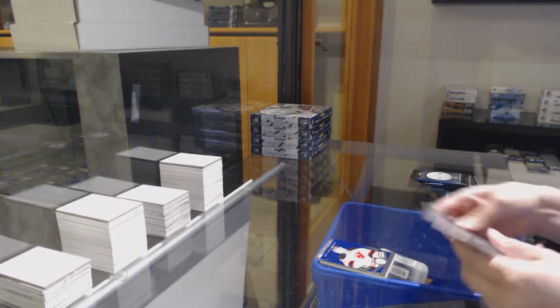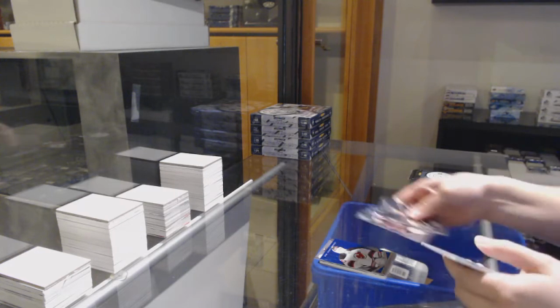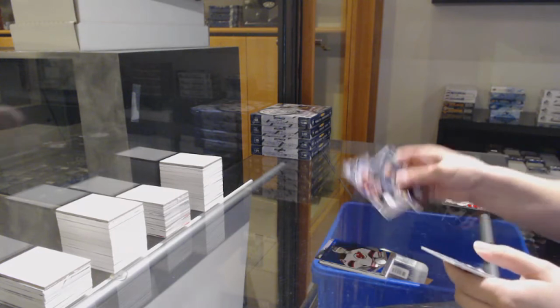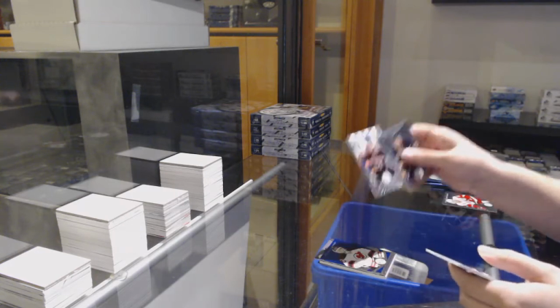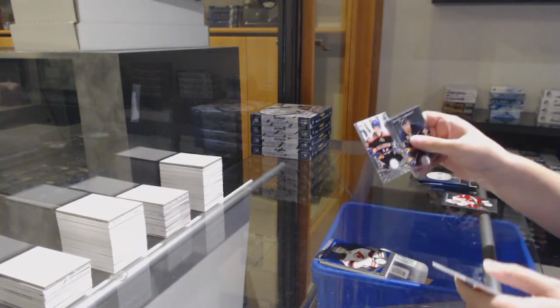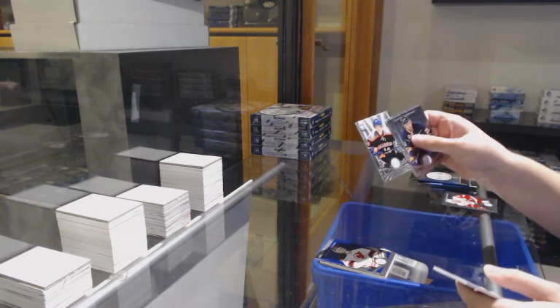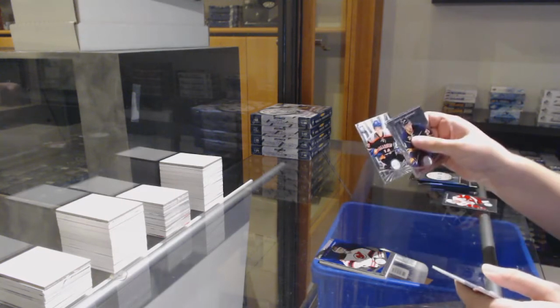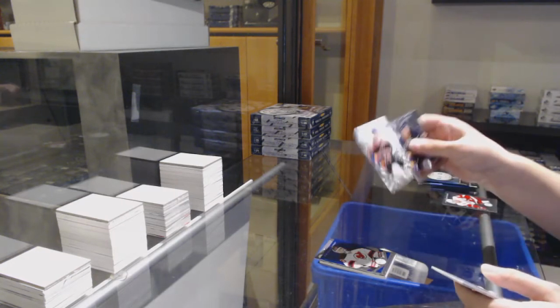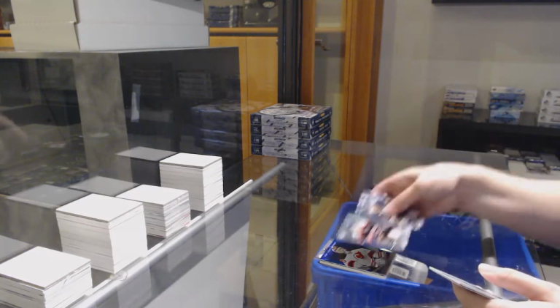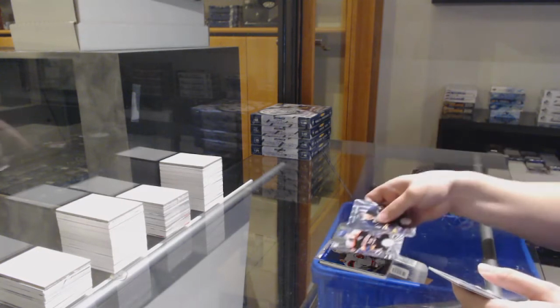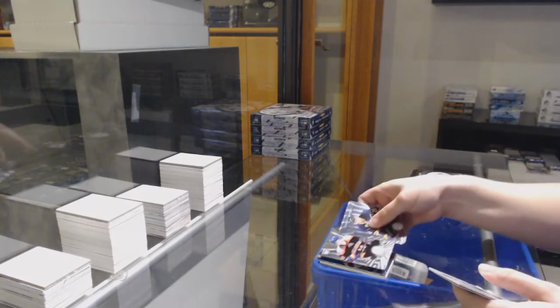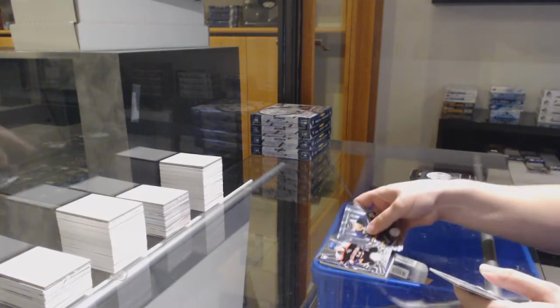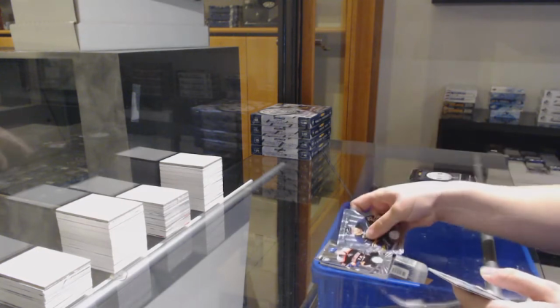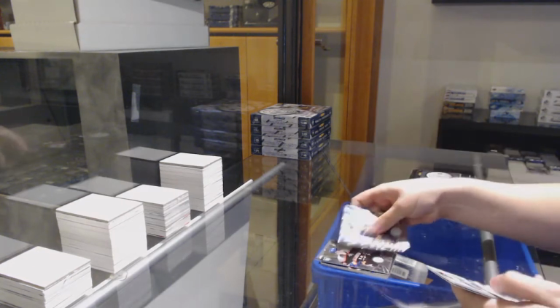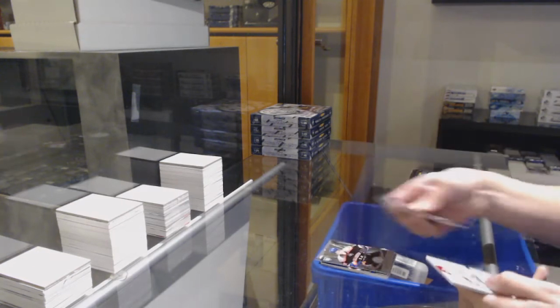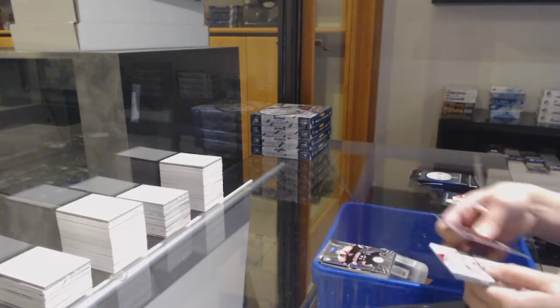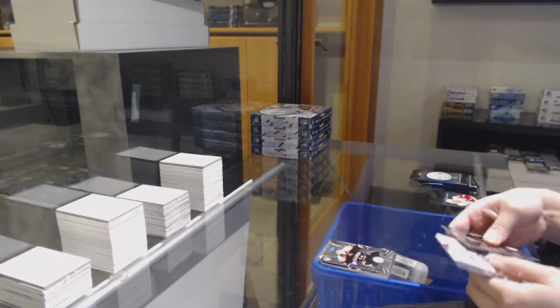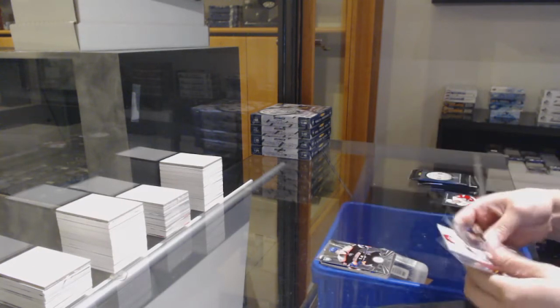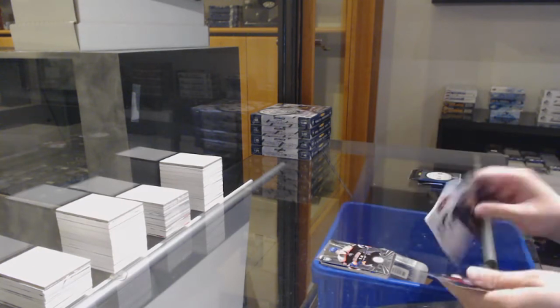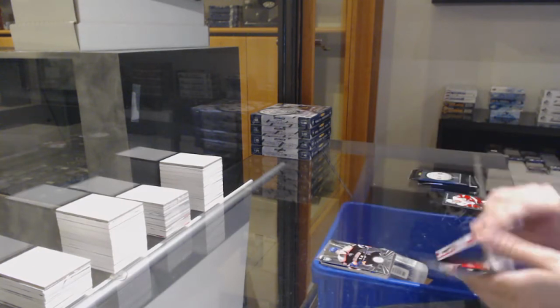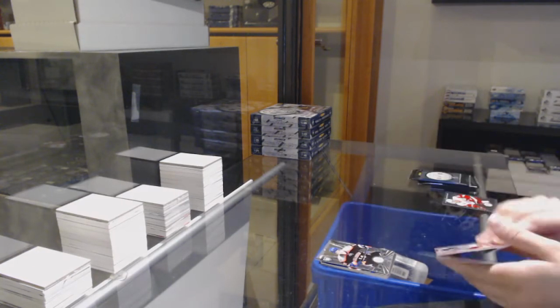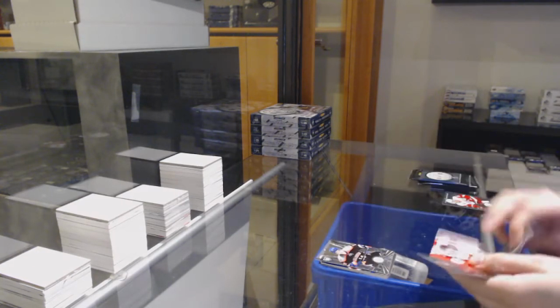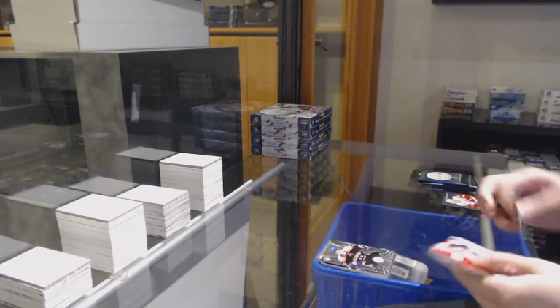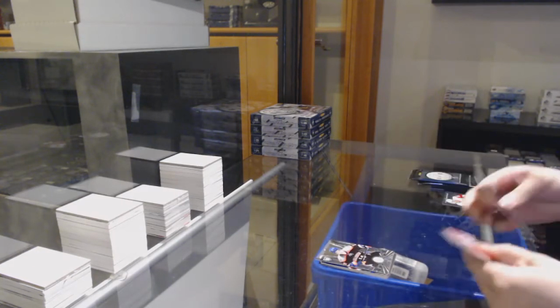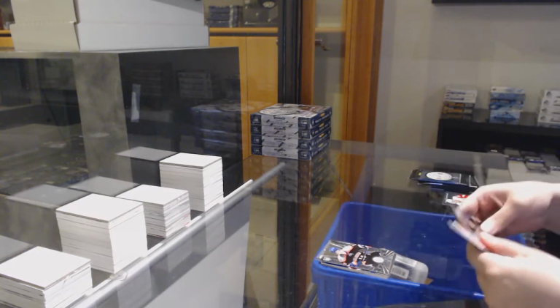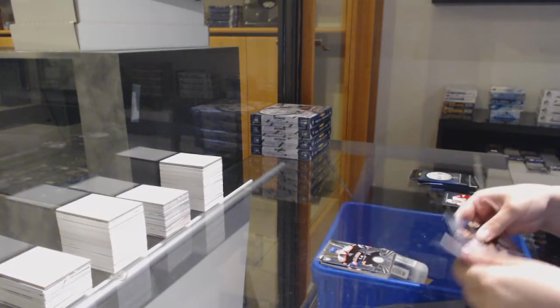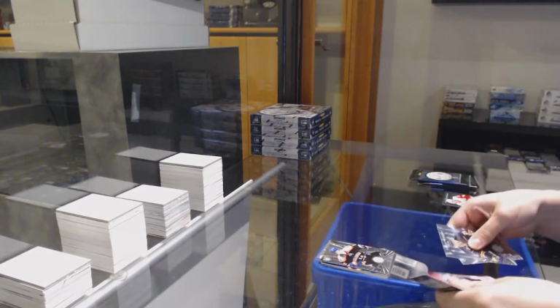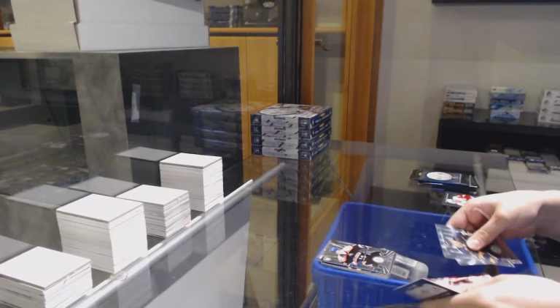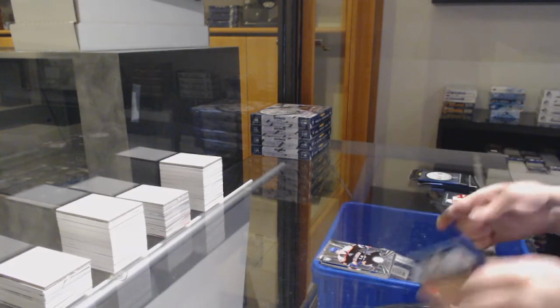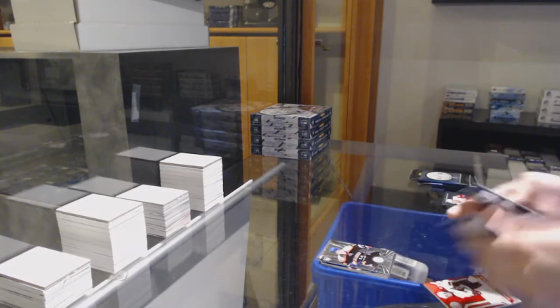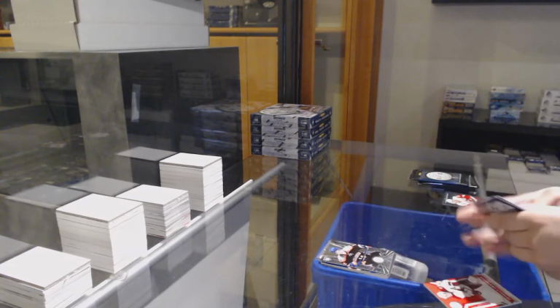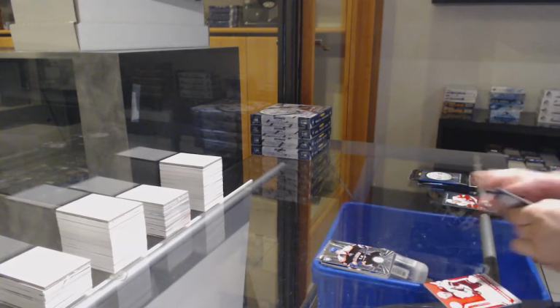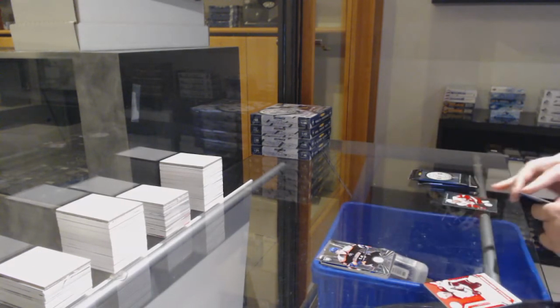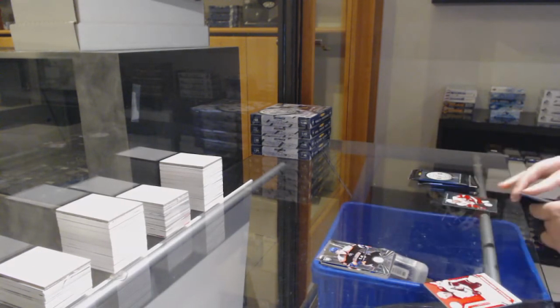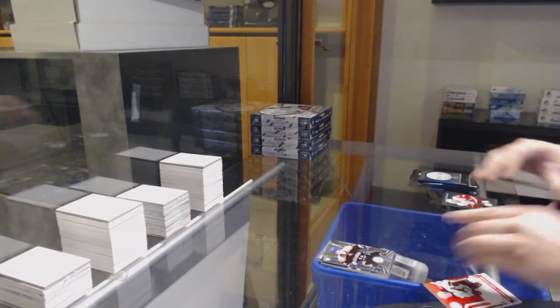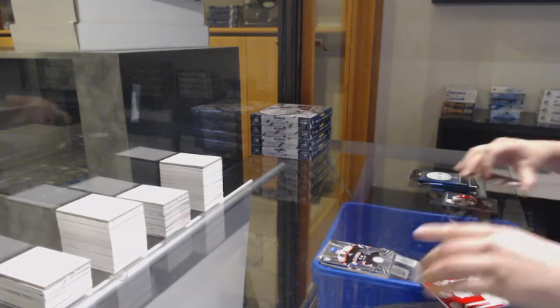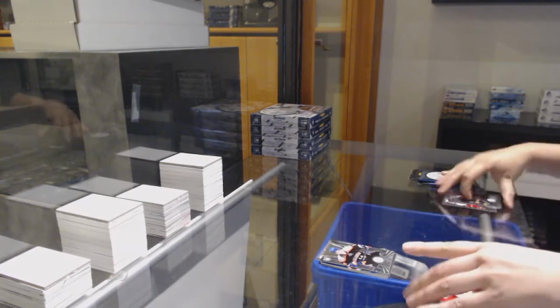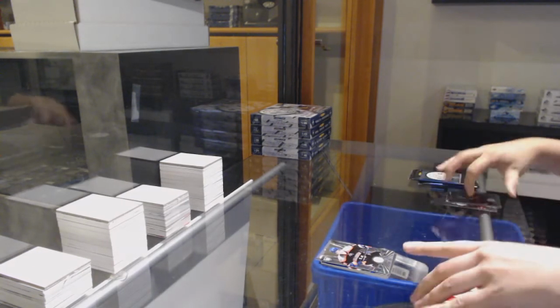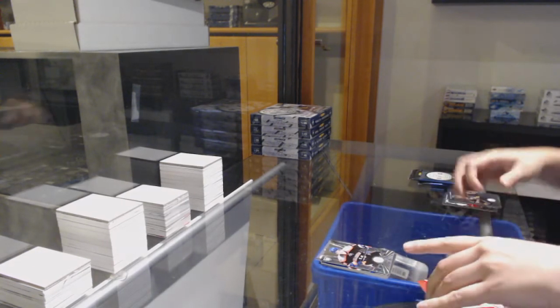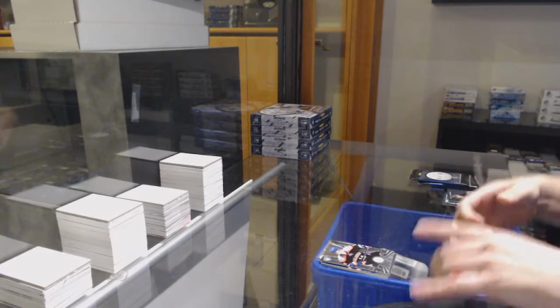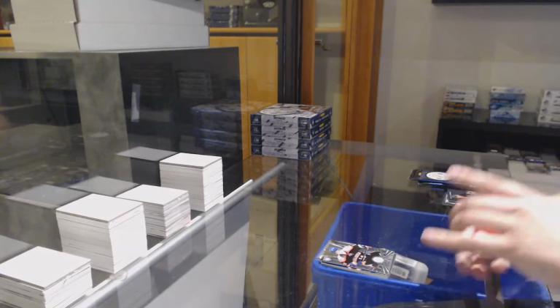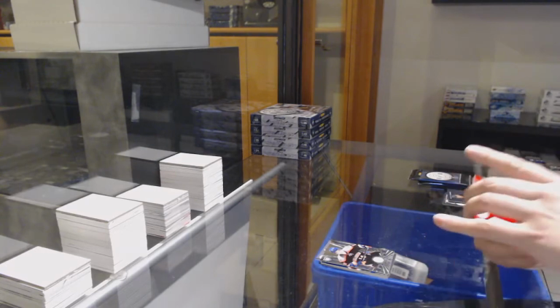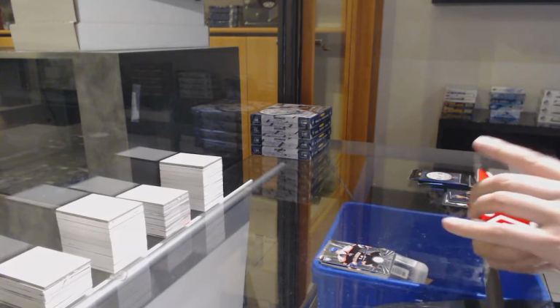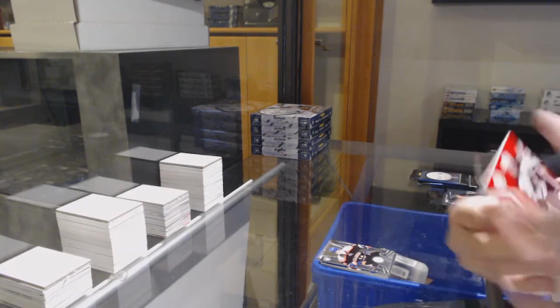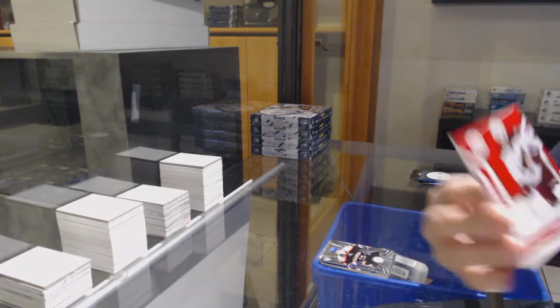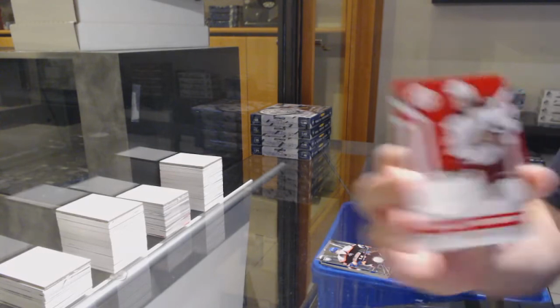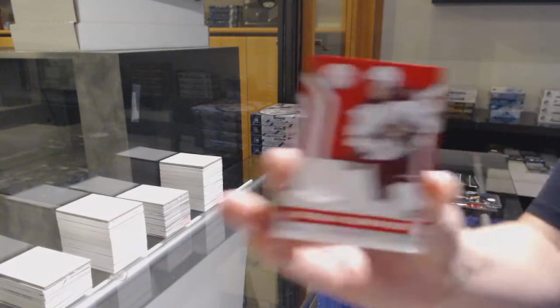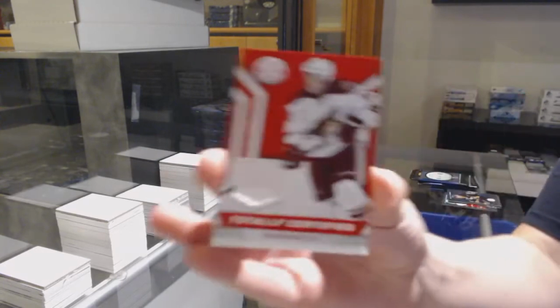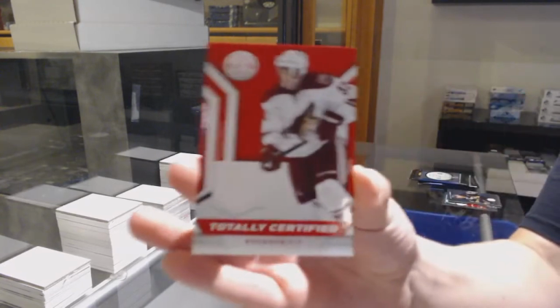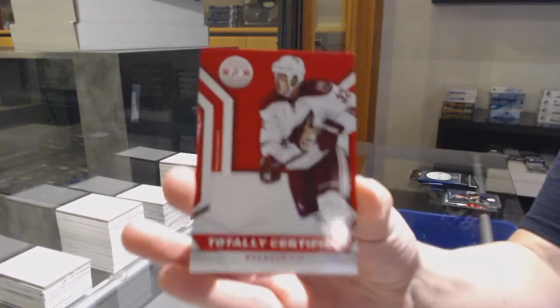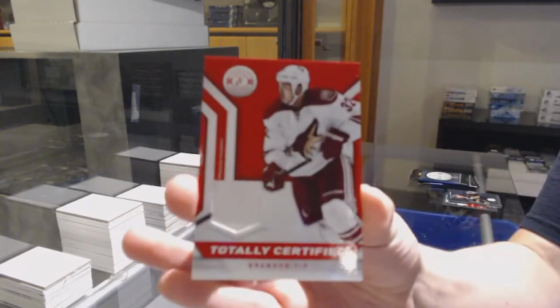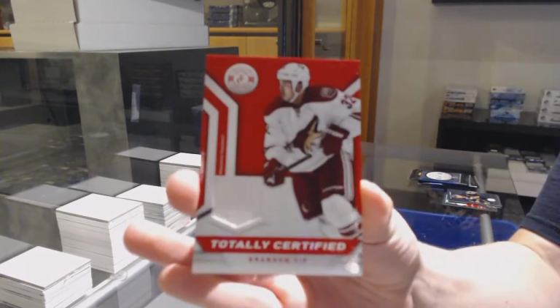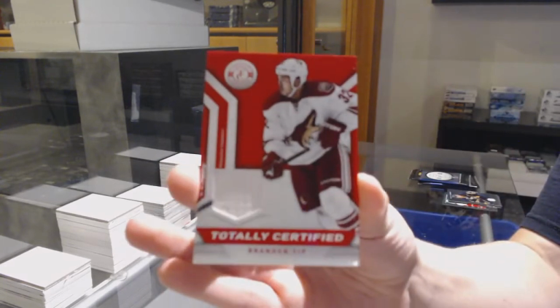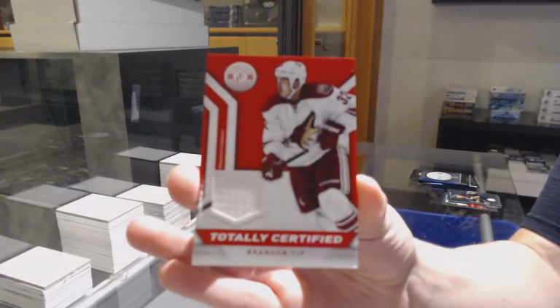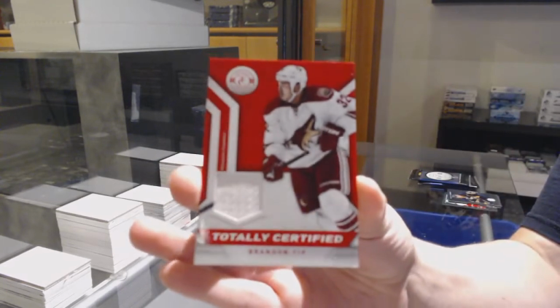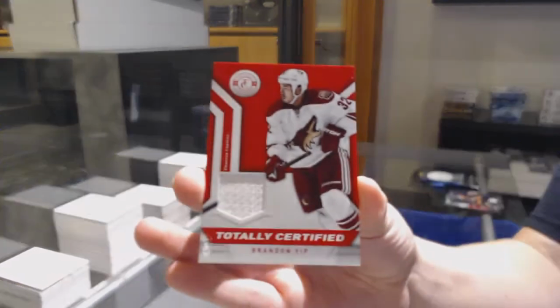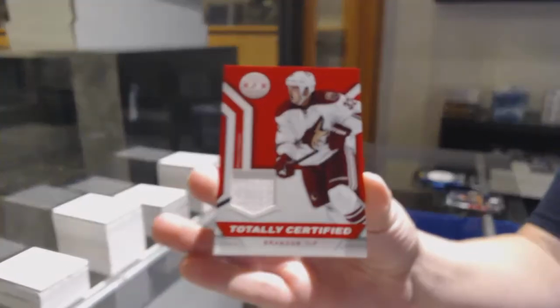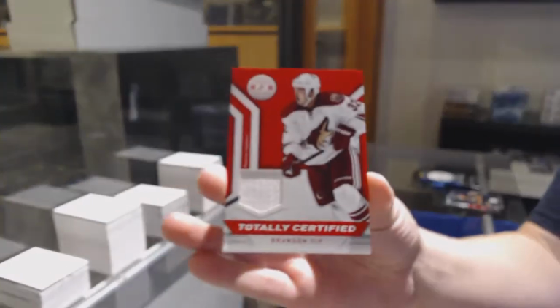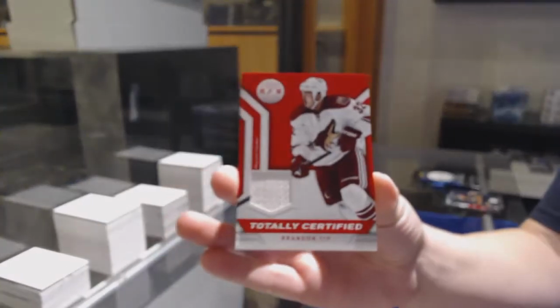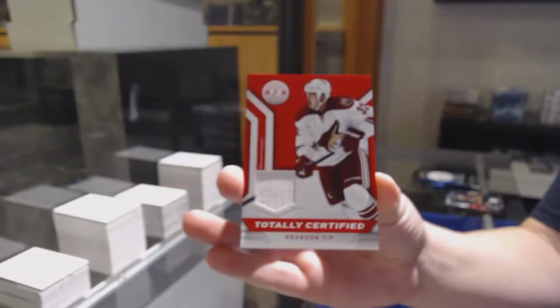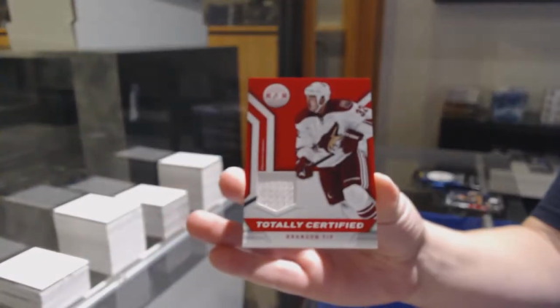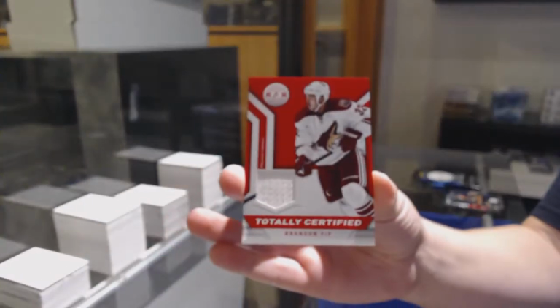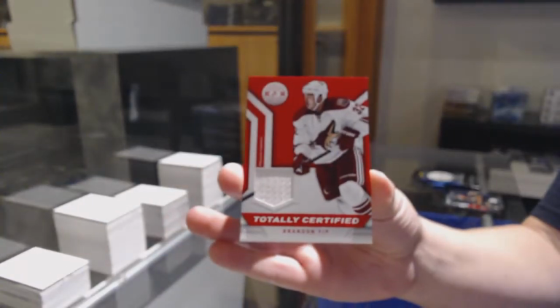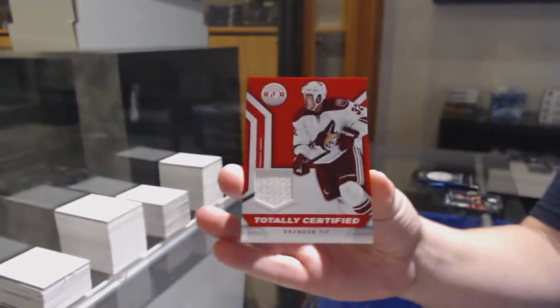For the Islanders, a Tomitiki rookie. And we've got a totally certified jersey for Arizona, Brandon Yip.